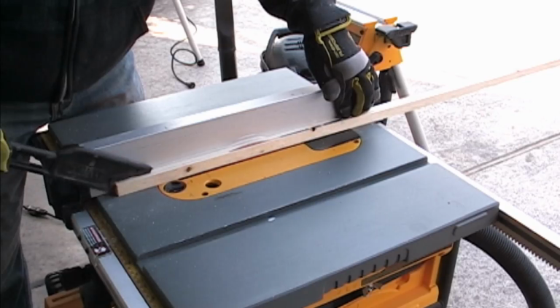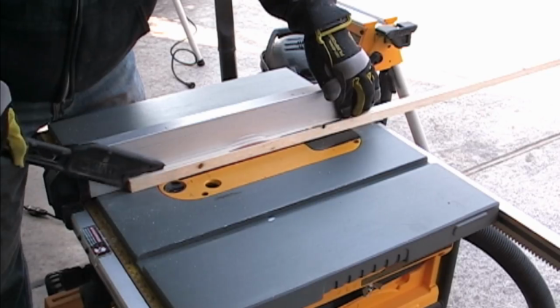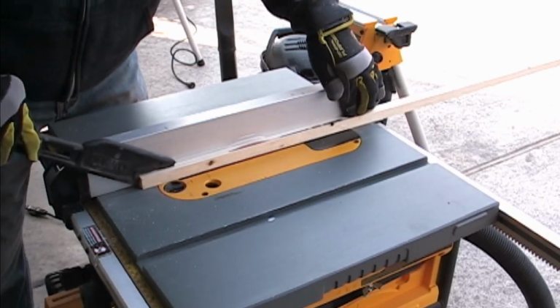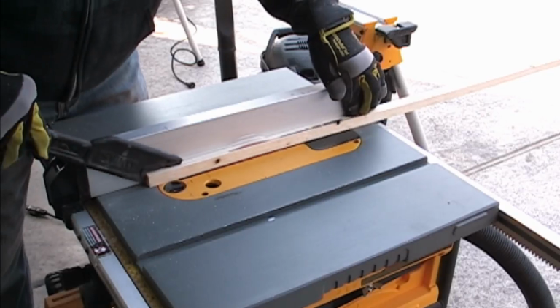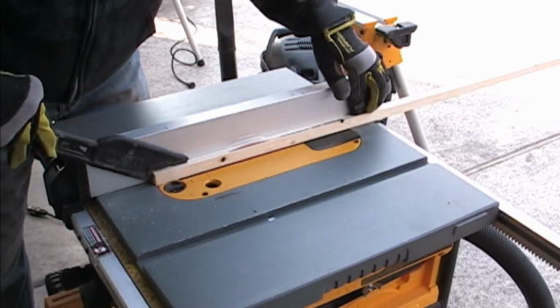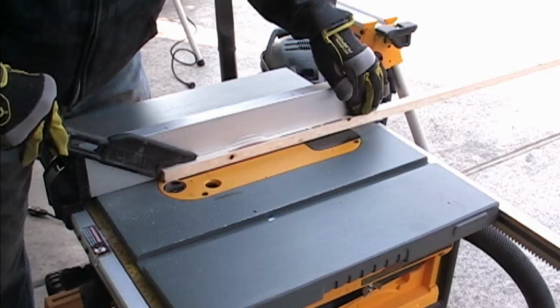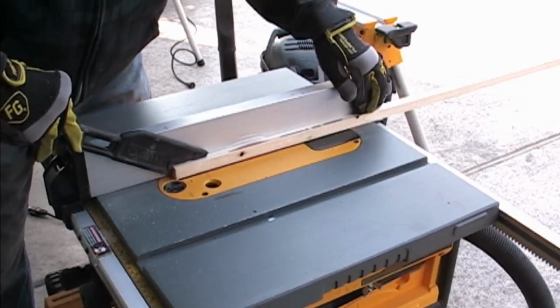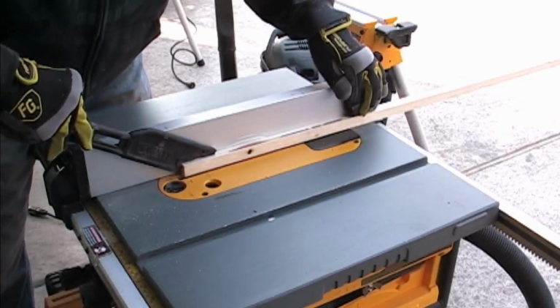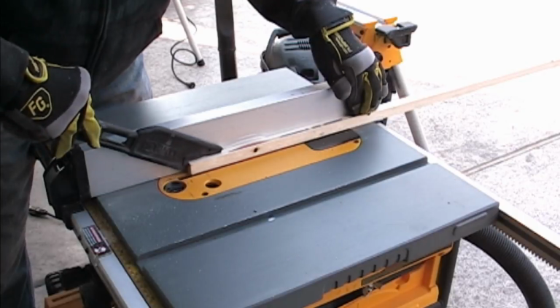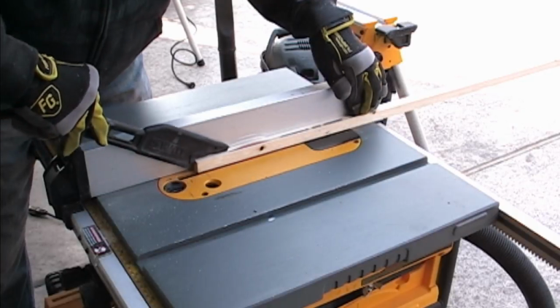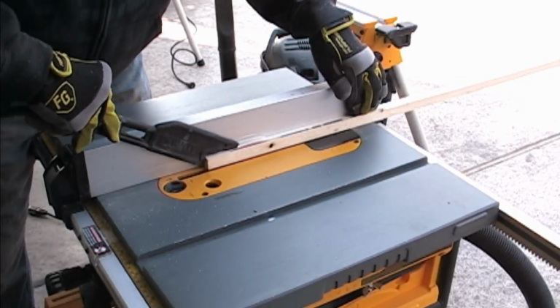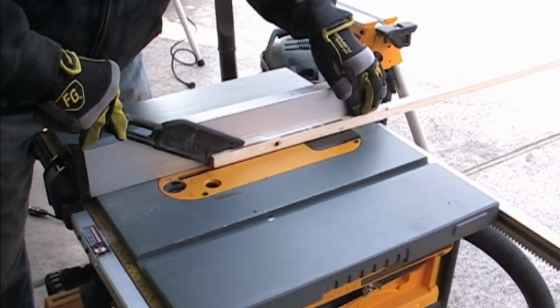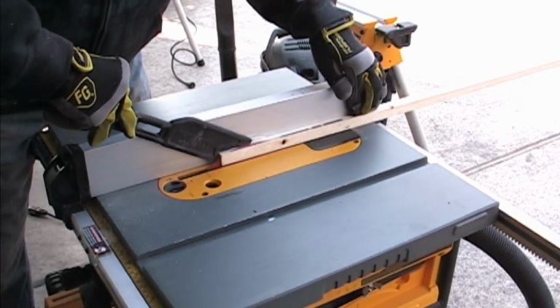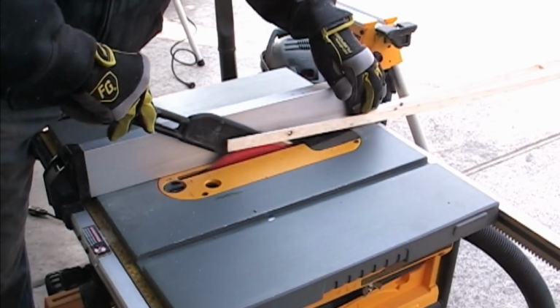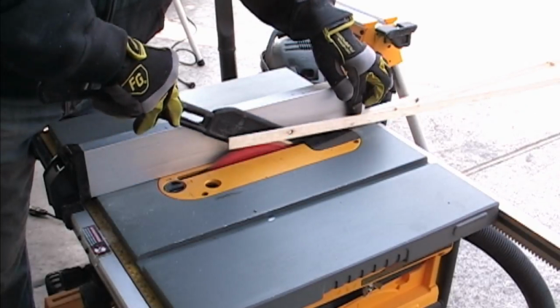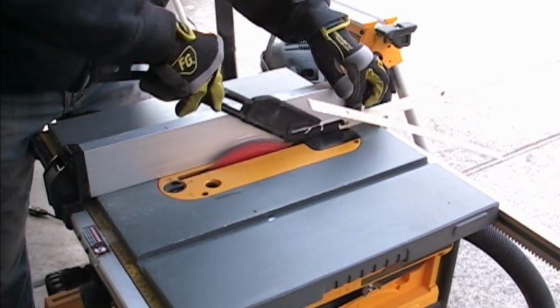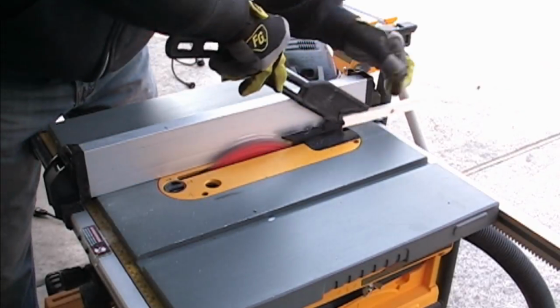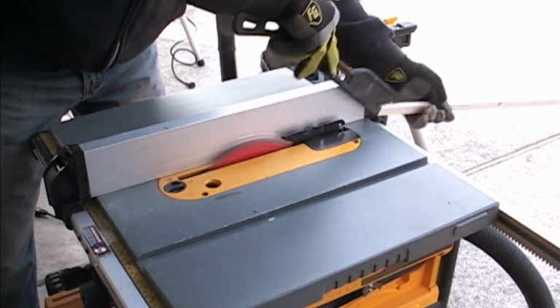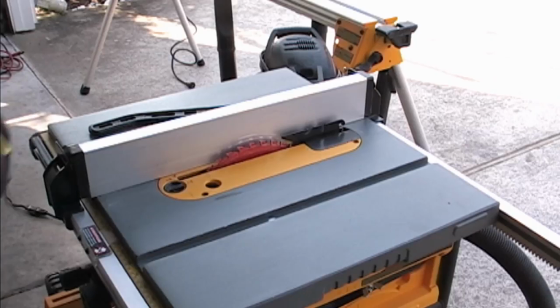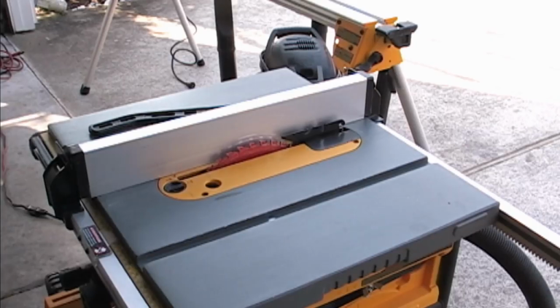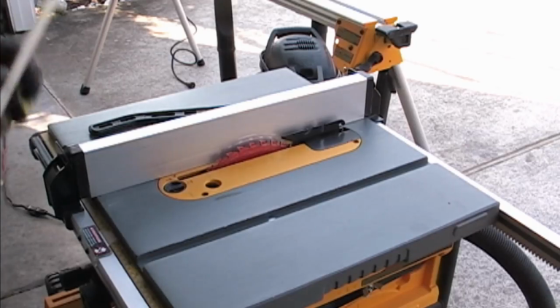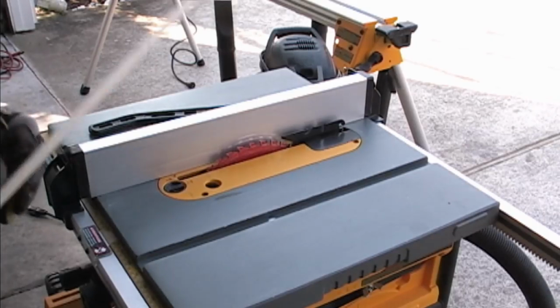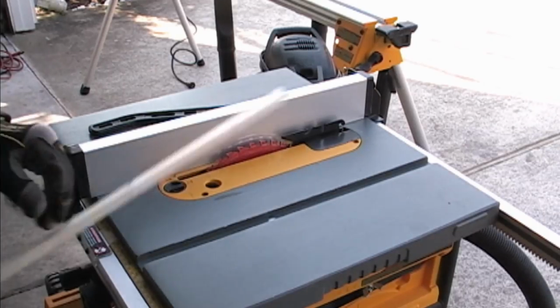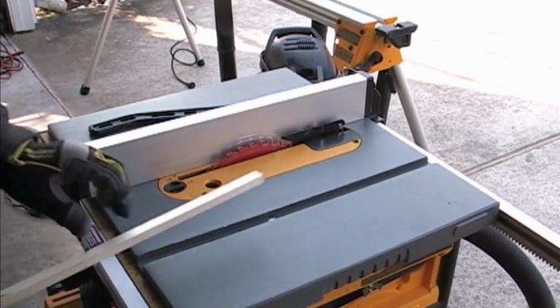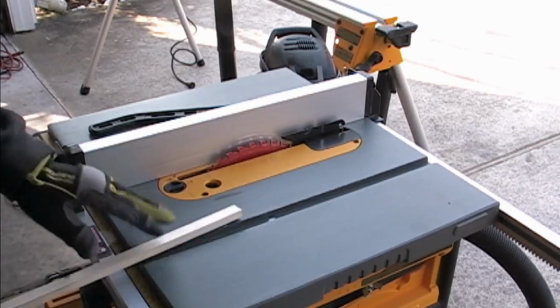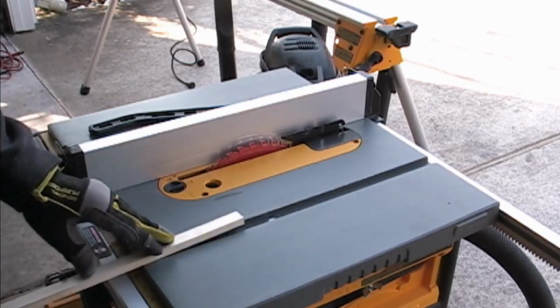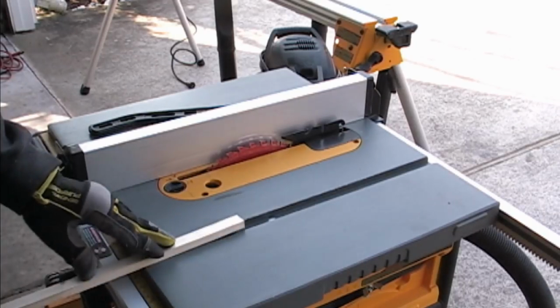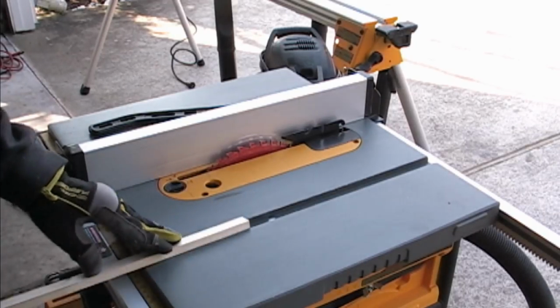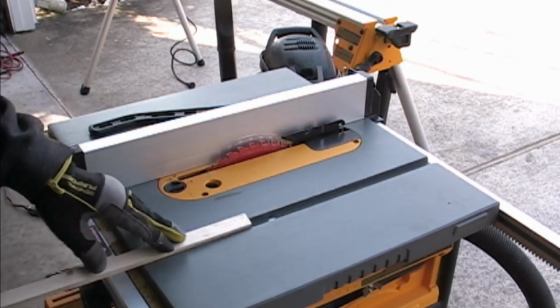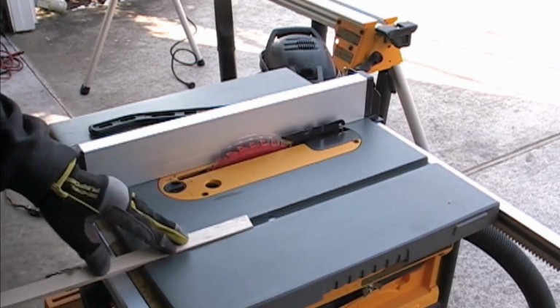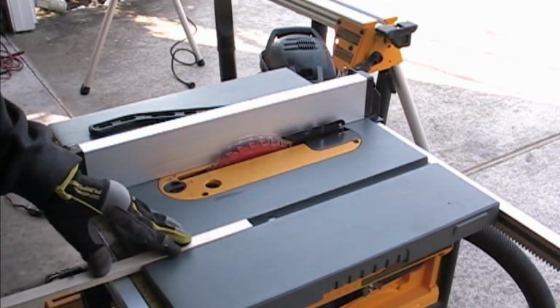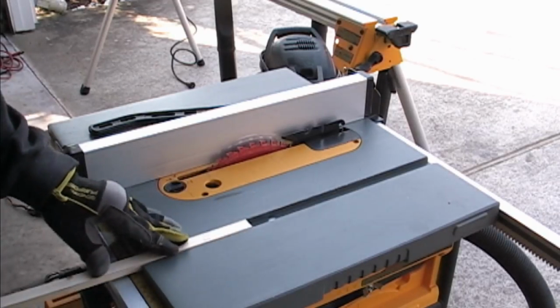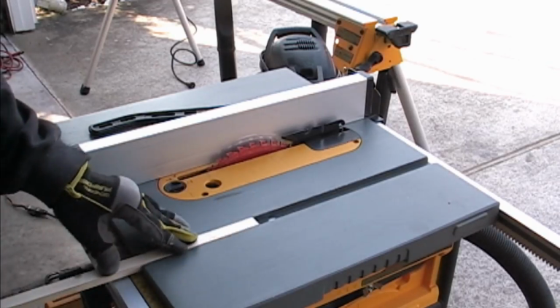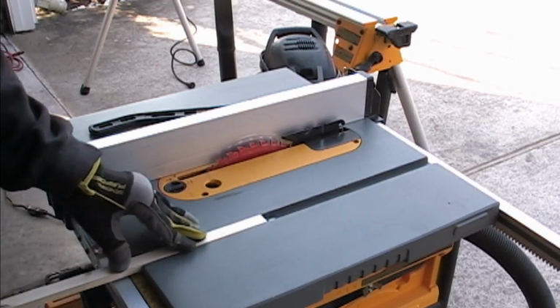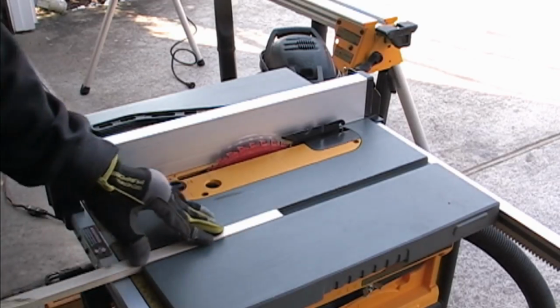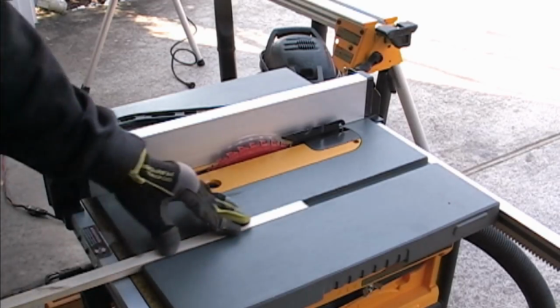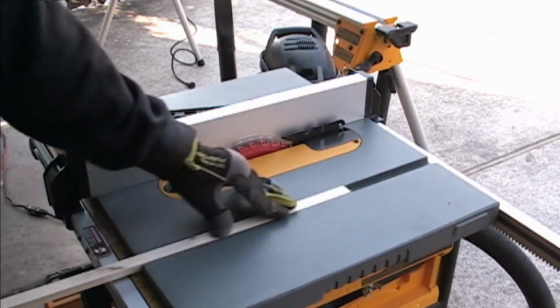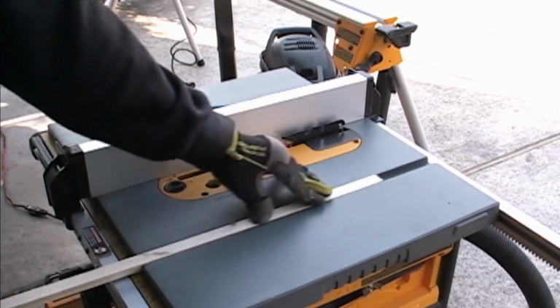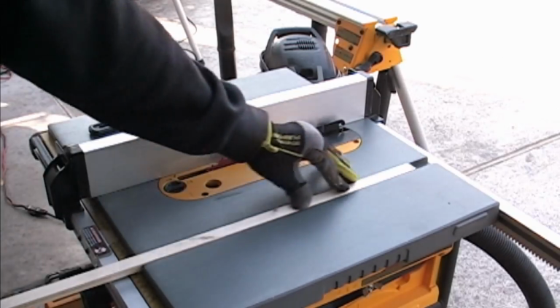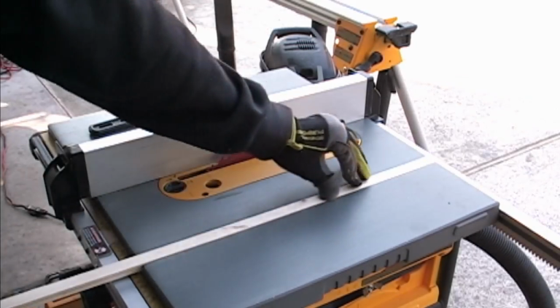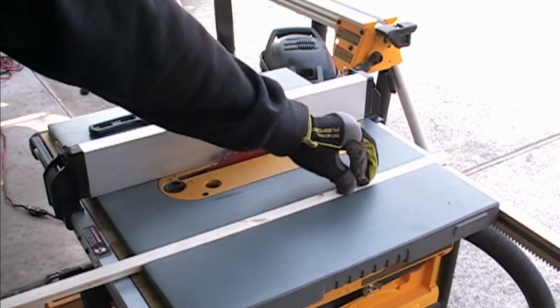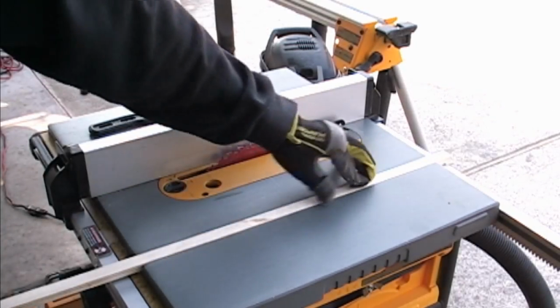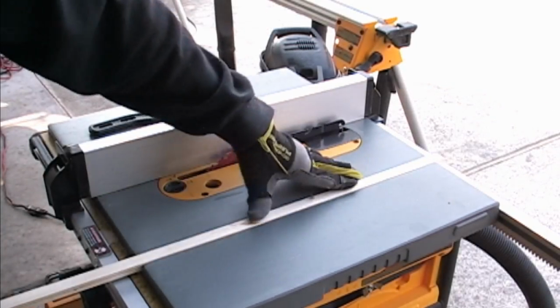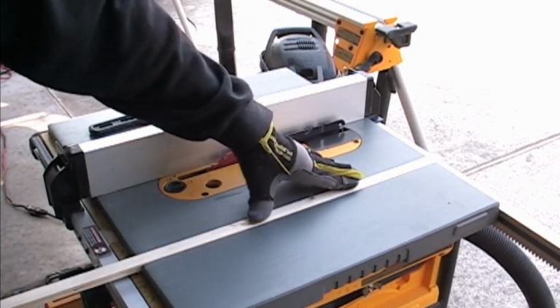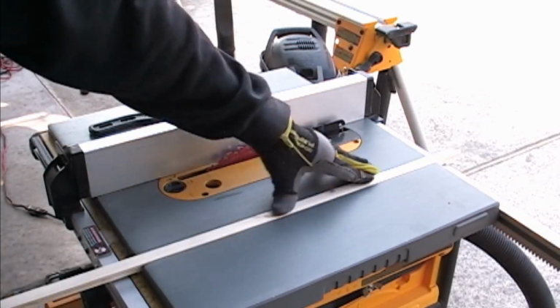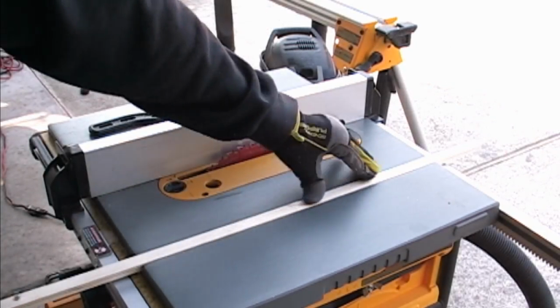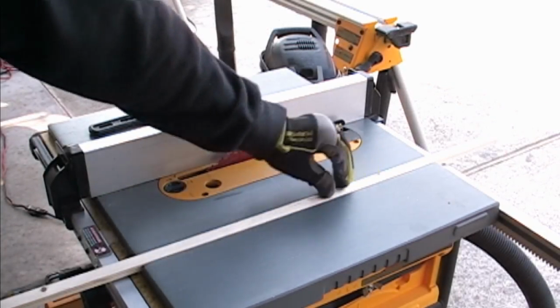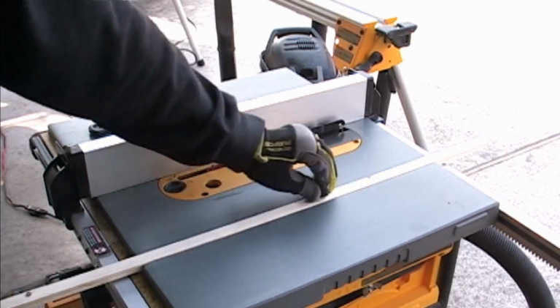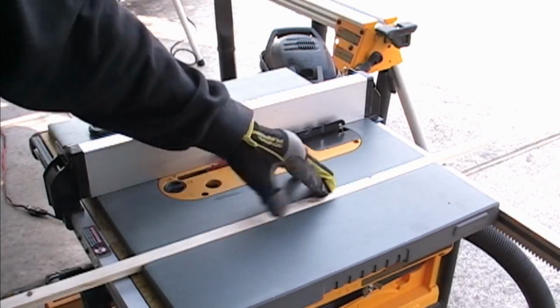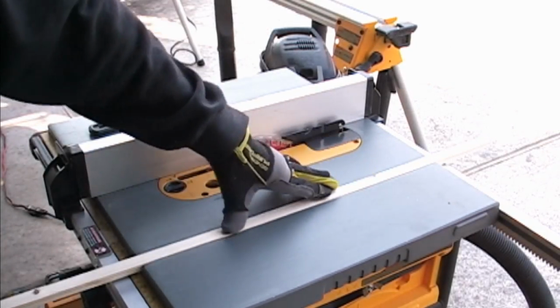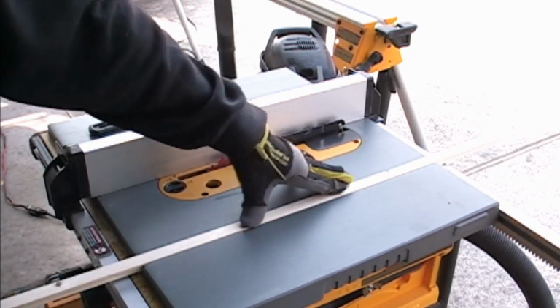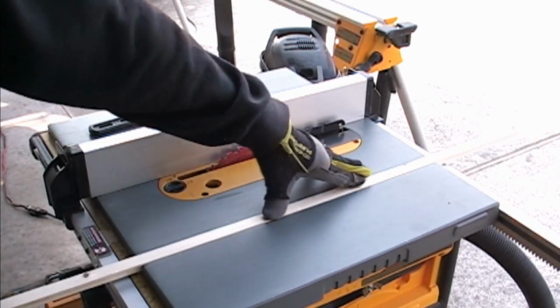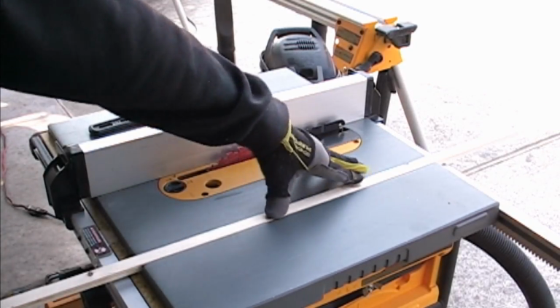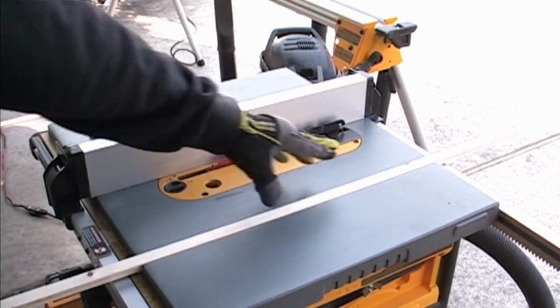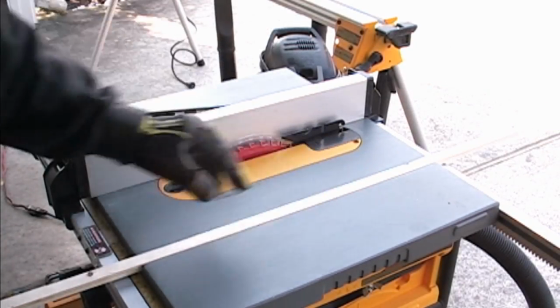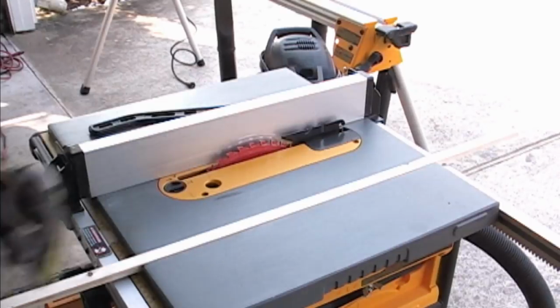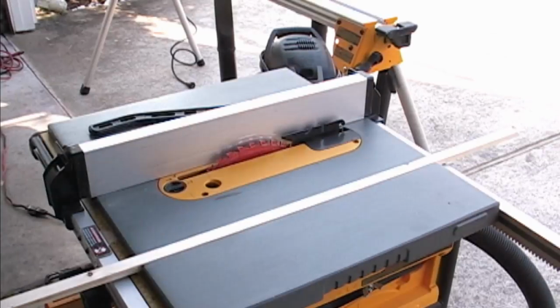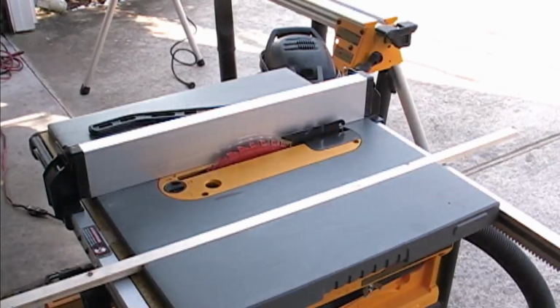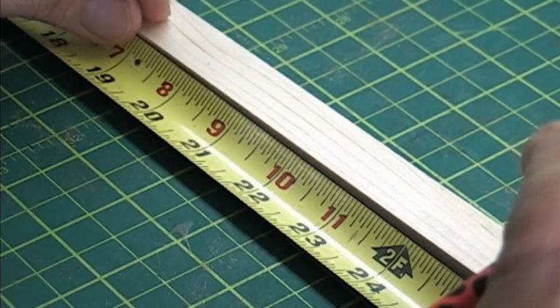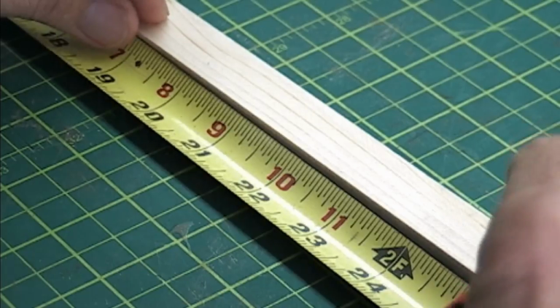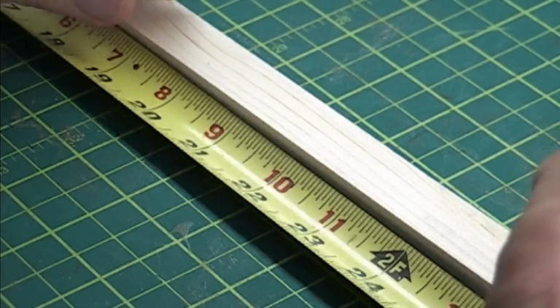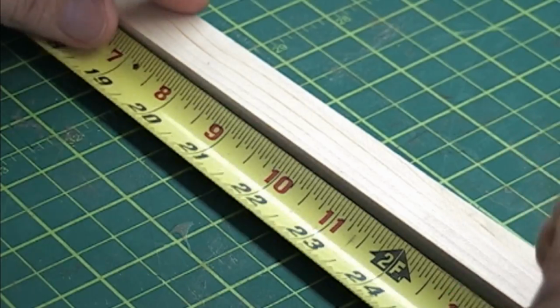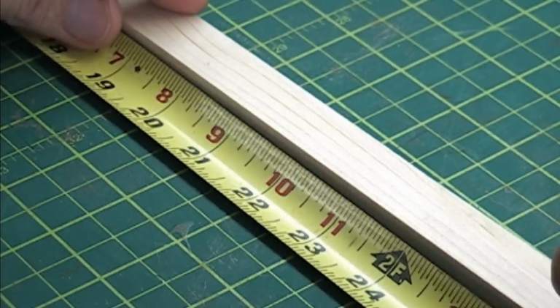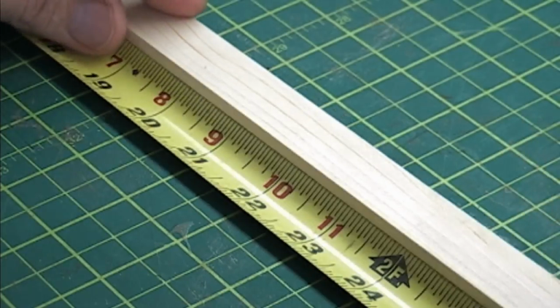Check your piece. You should have a nice snug fit that is flush with the top of the table. Repeat this step for both sides of your tracks.